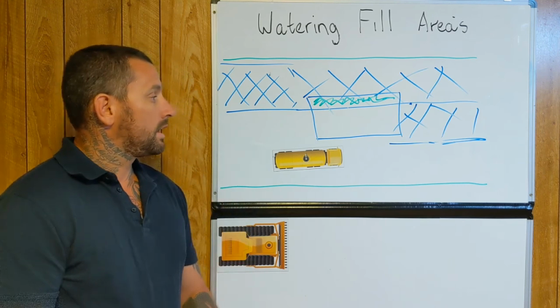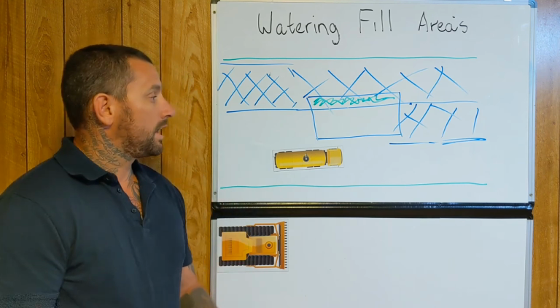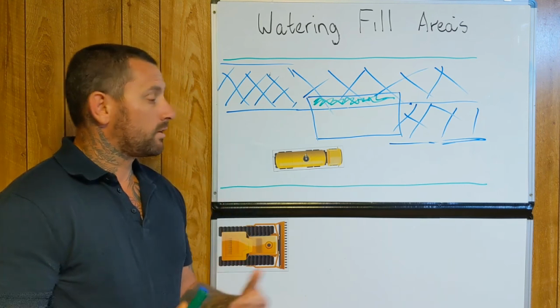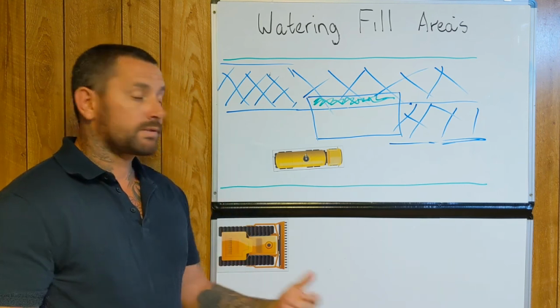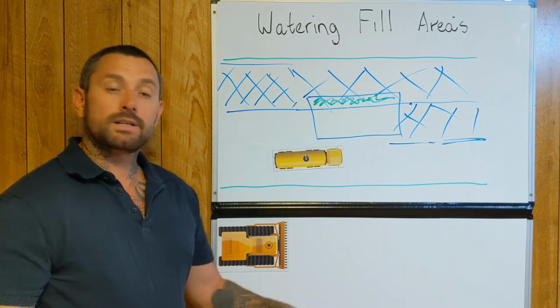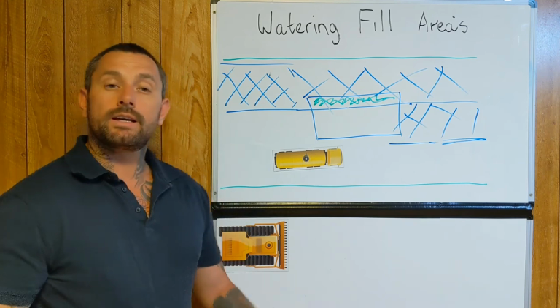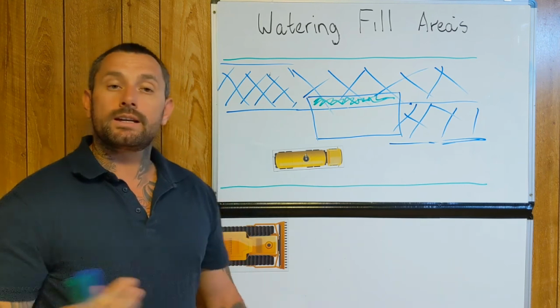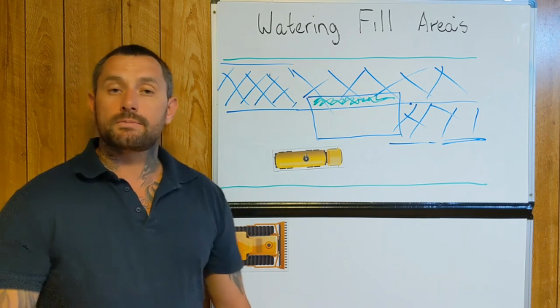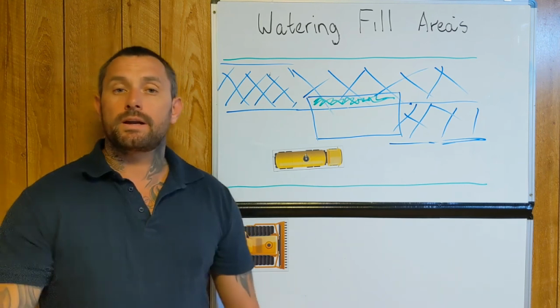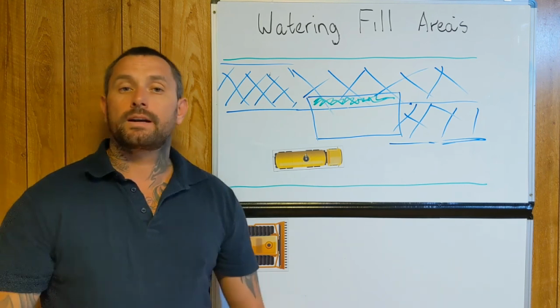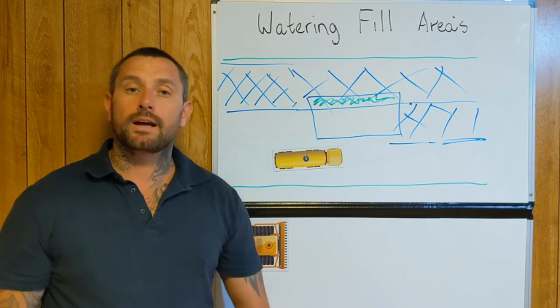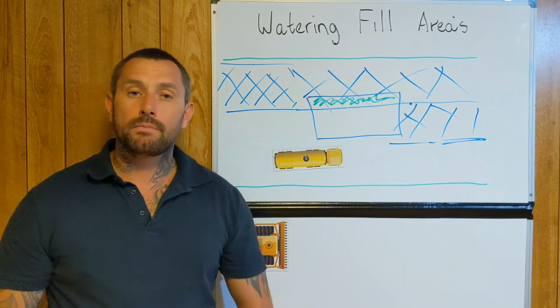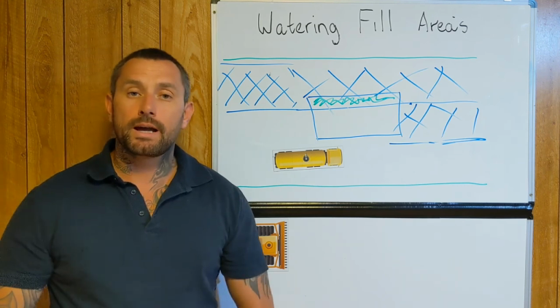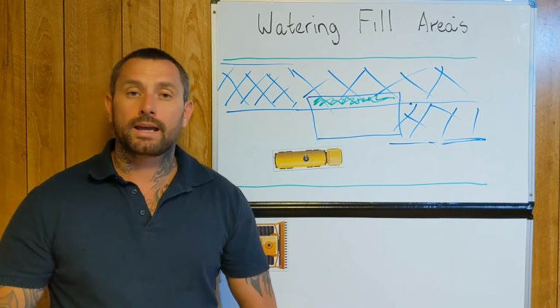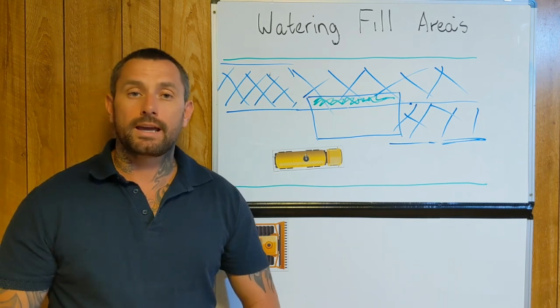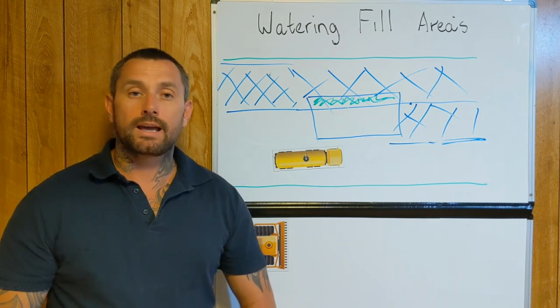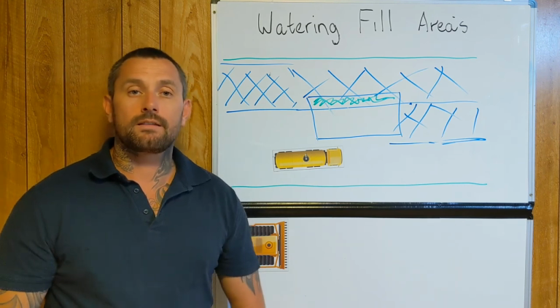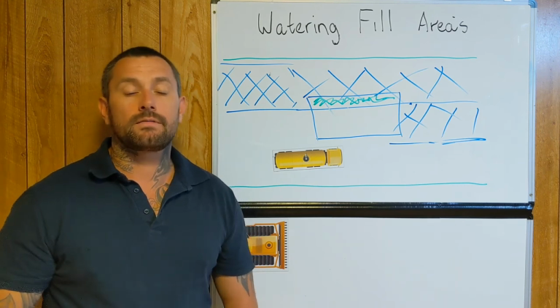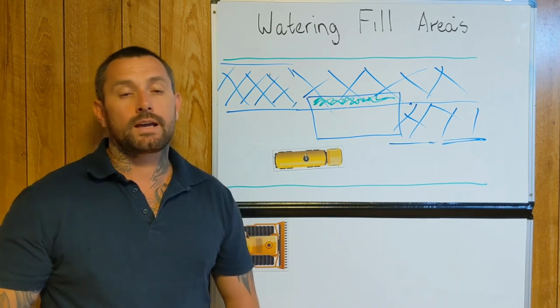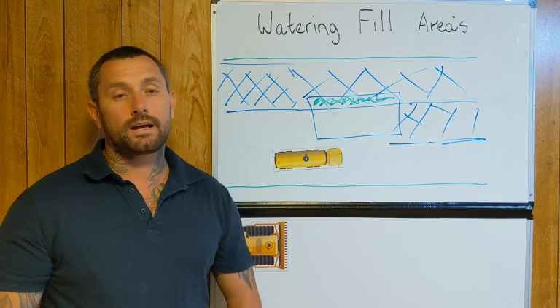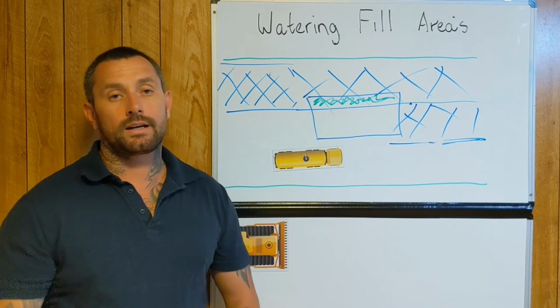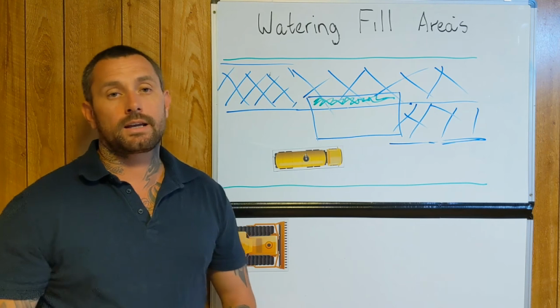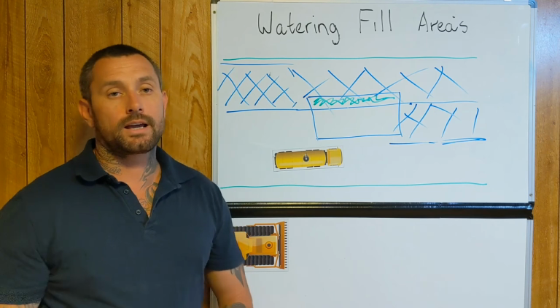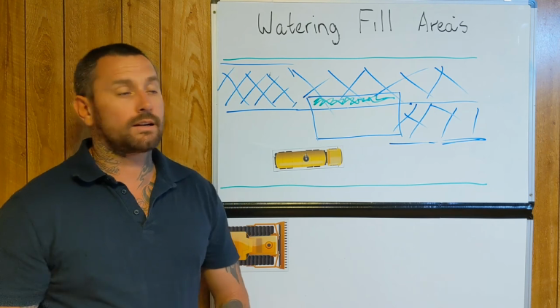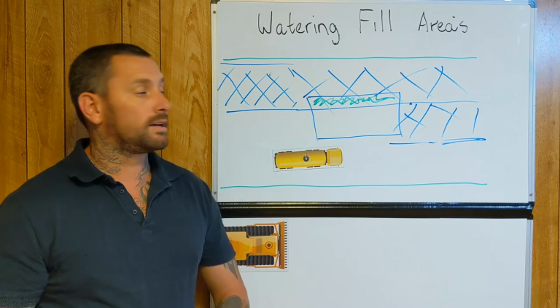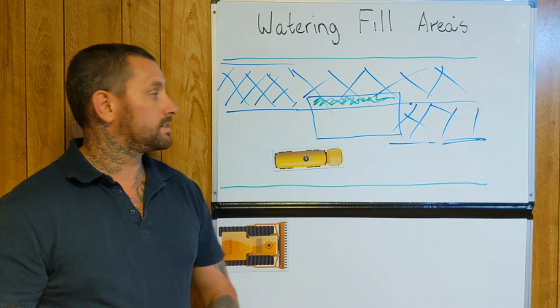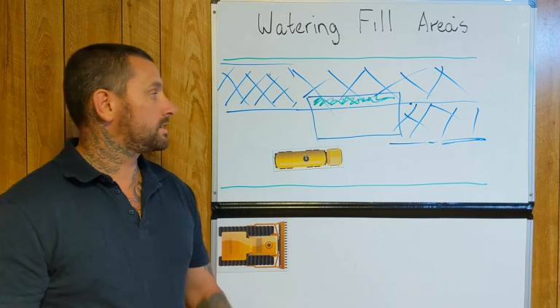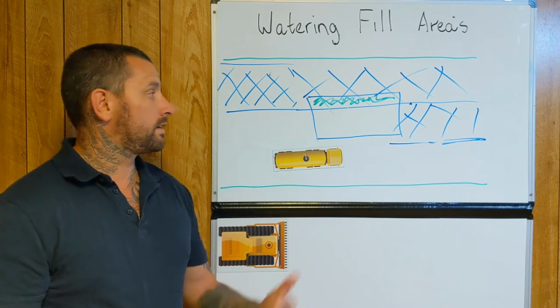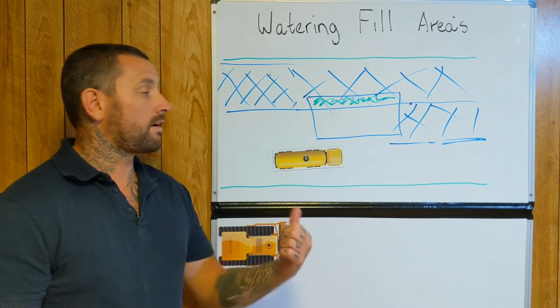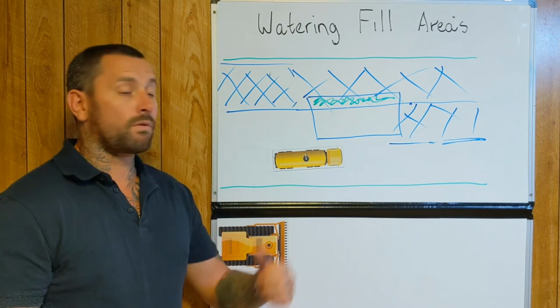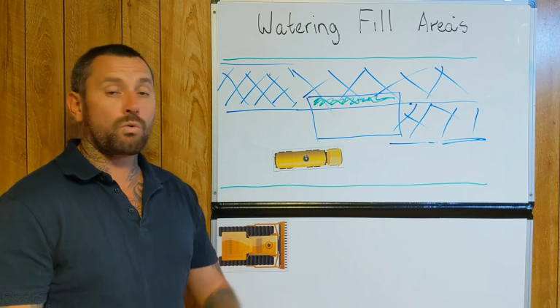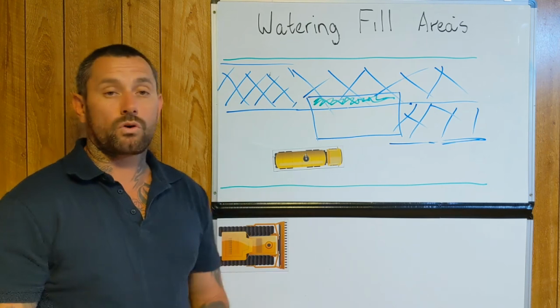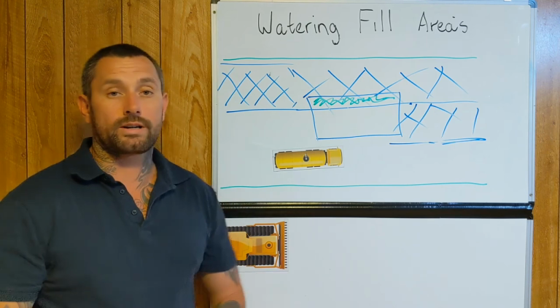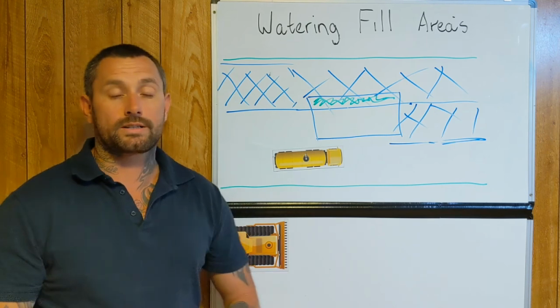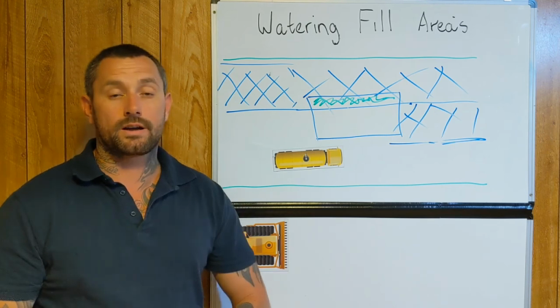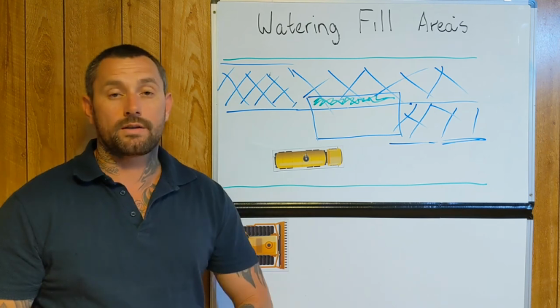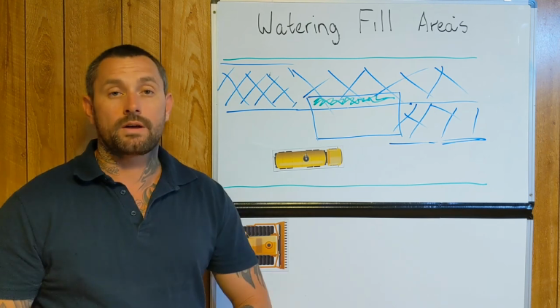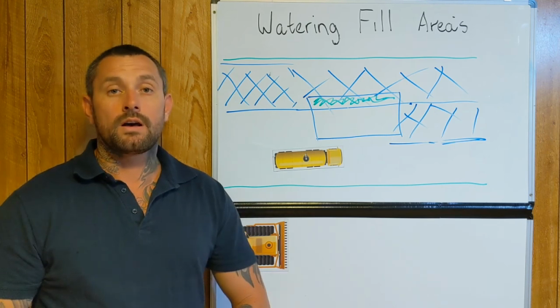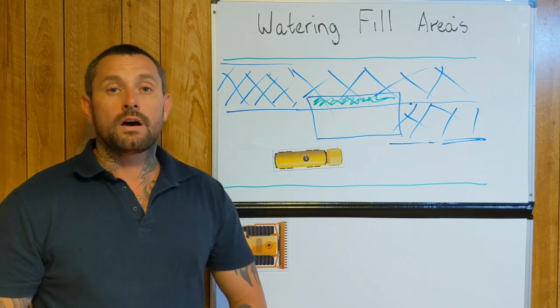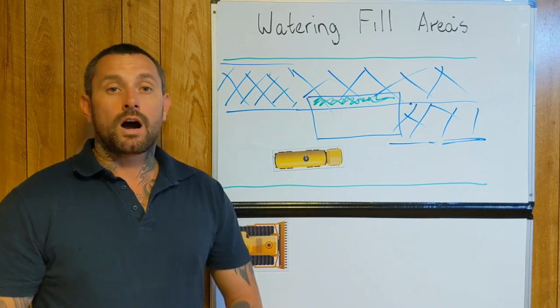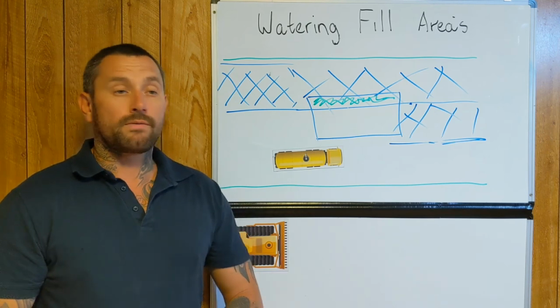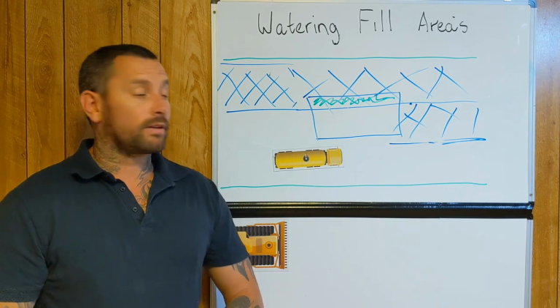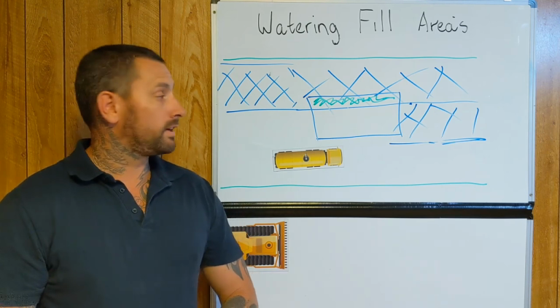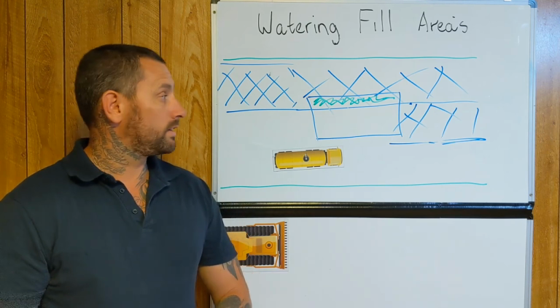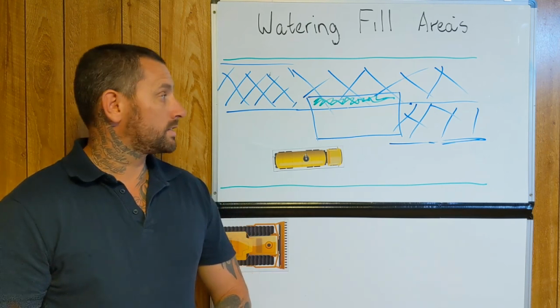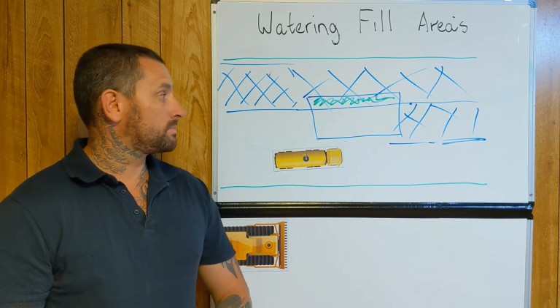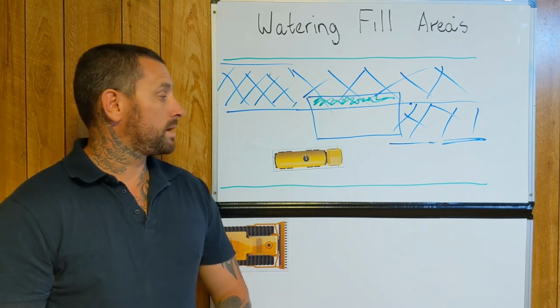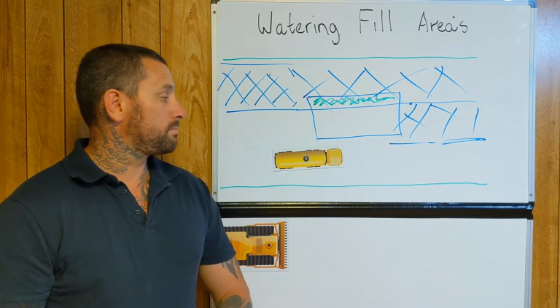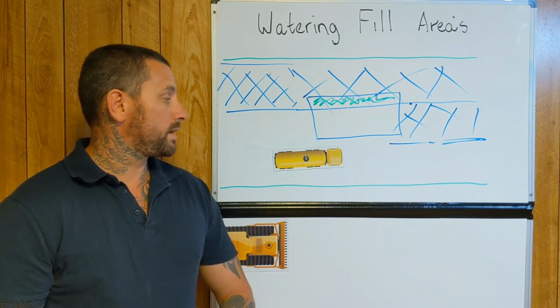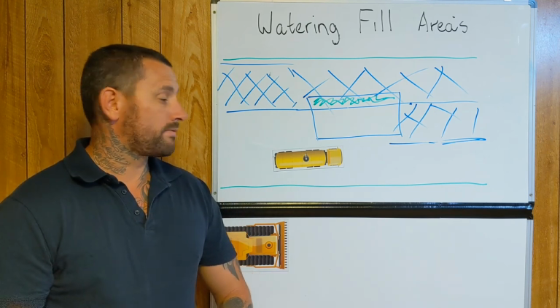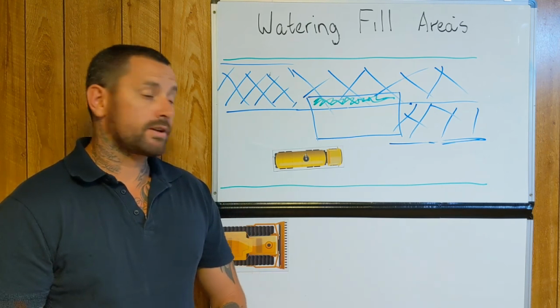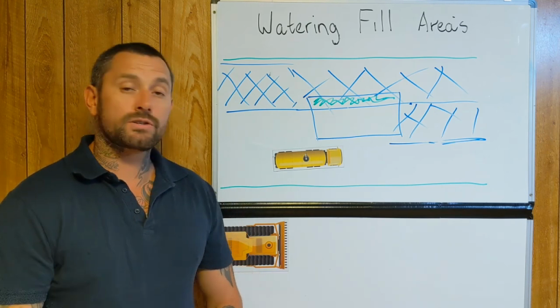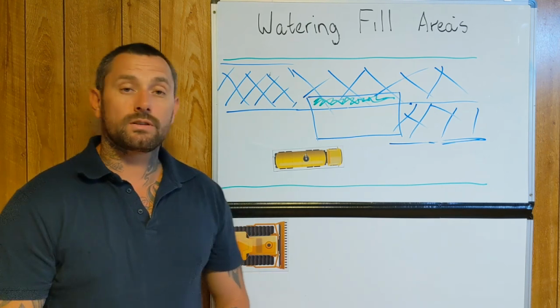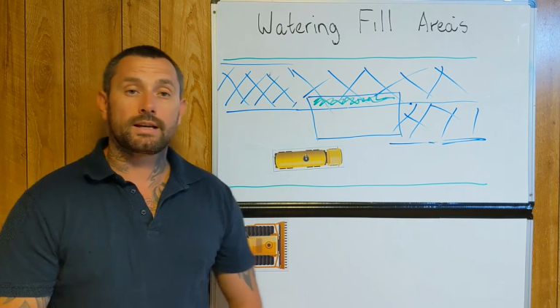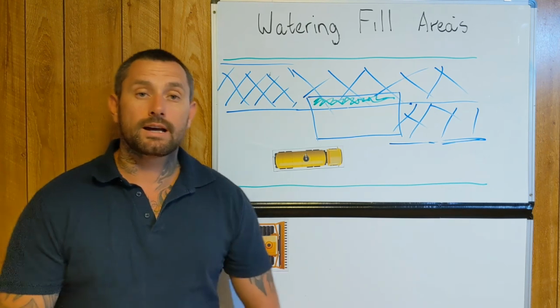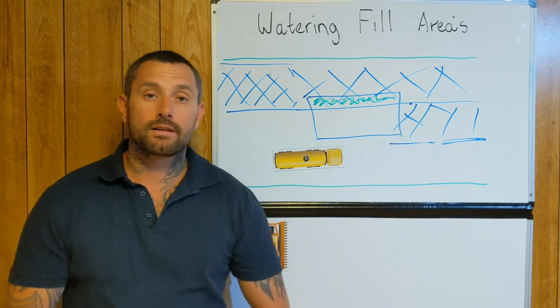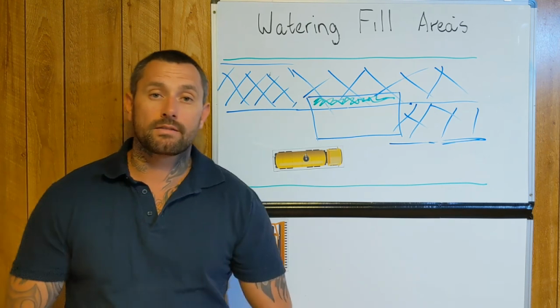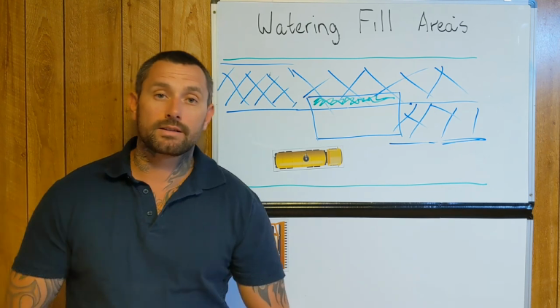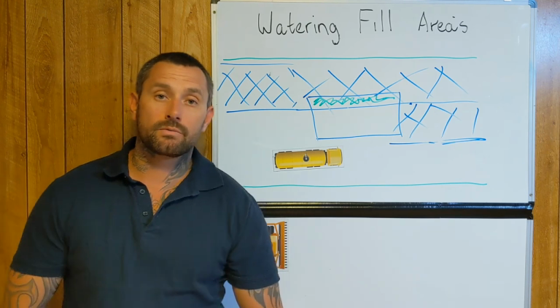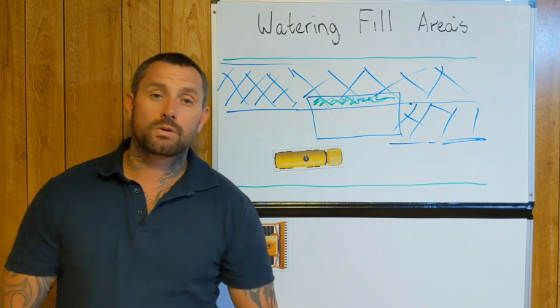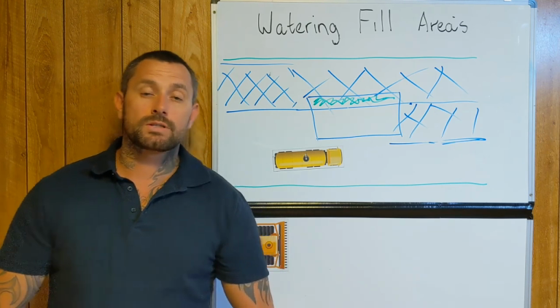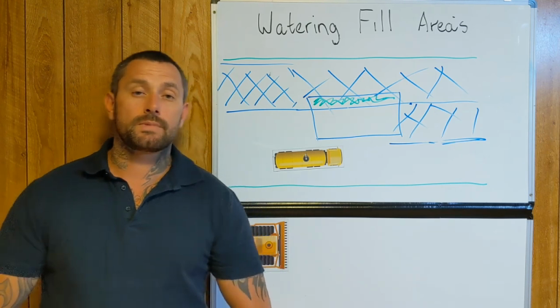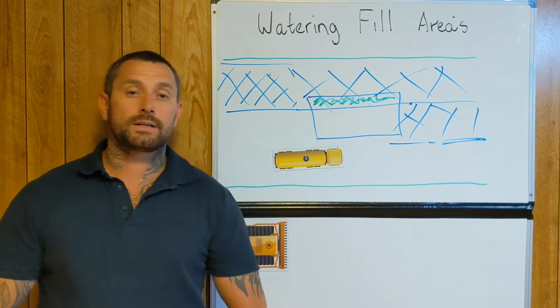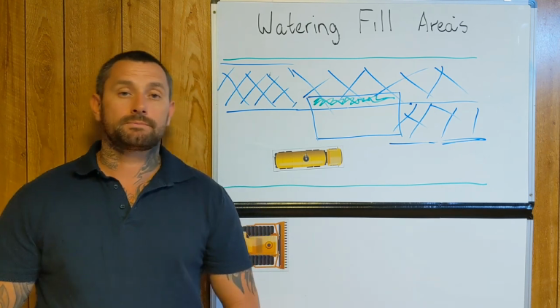Obviously it's better to come back again and hit it again instead of over-watering. Hopefully this has been beneficial — thanks for watching.